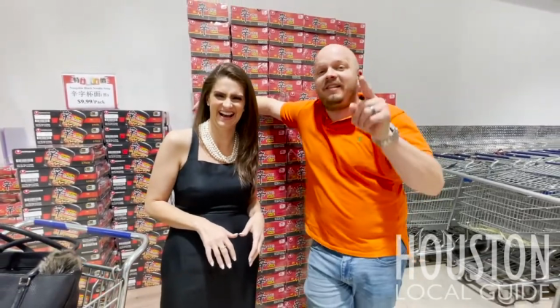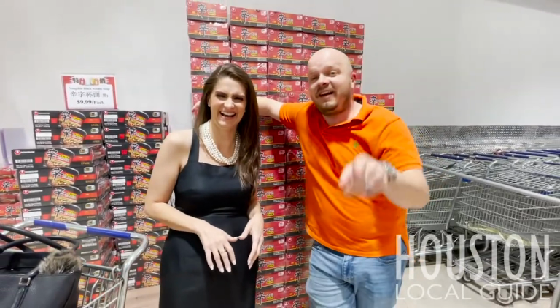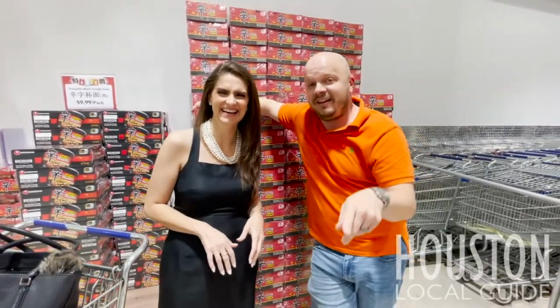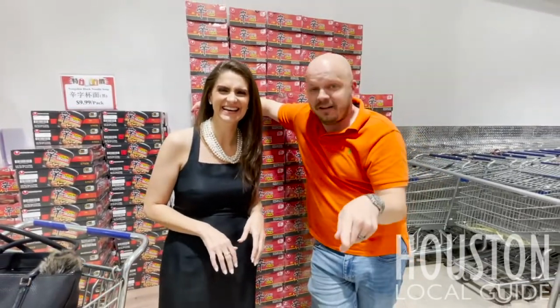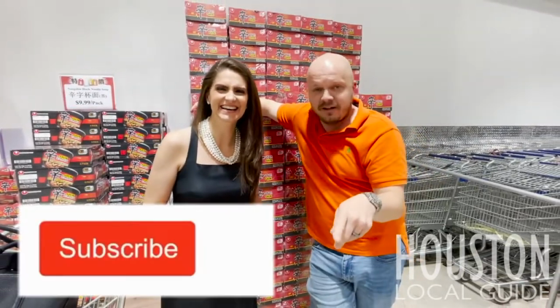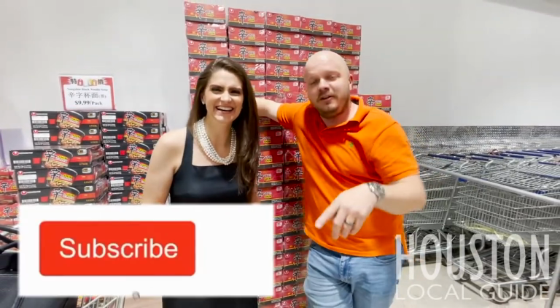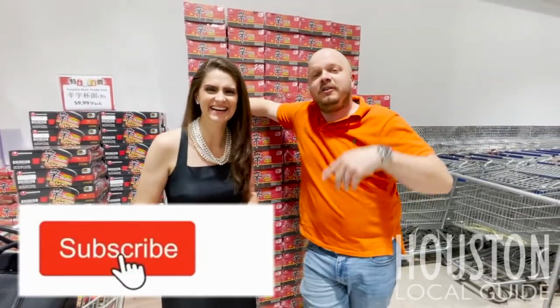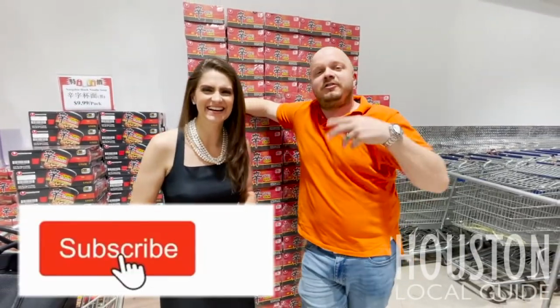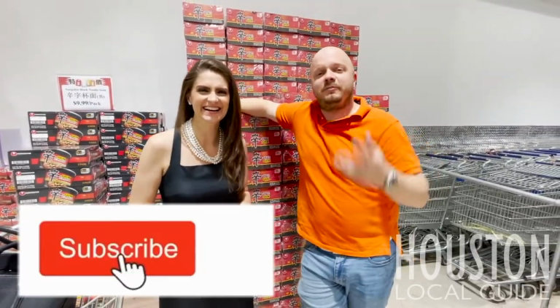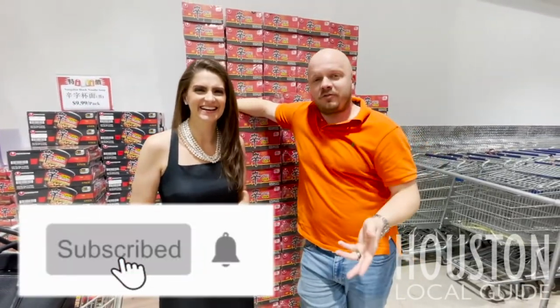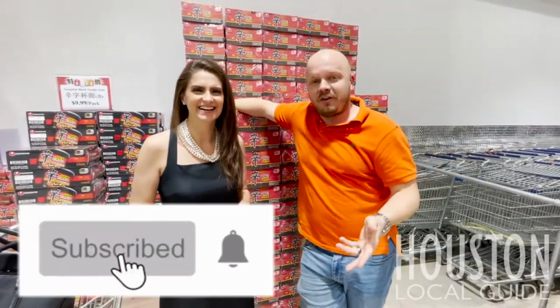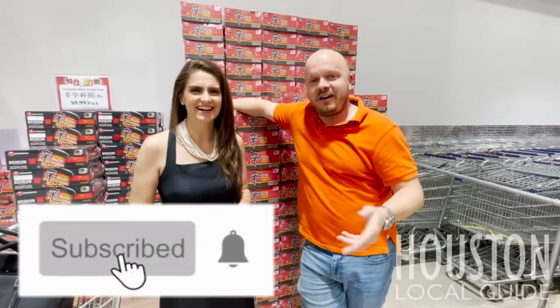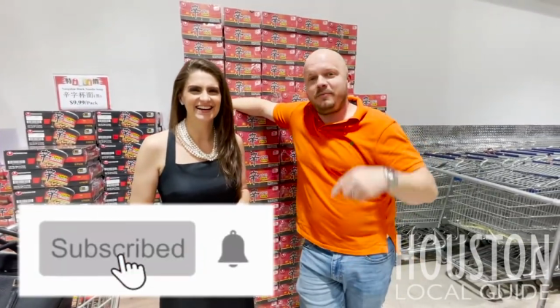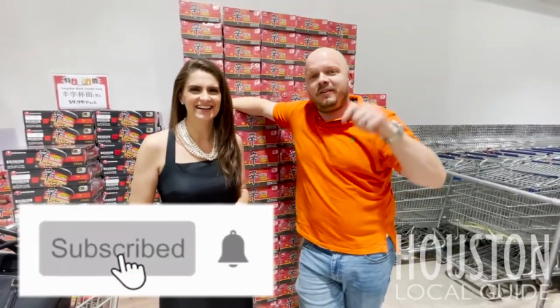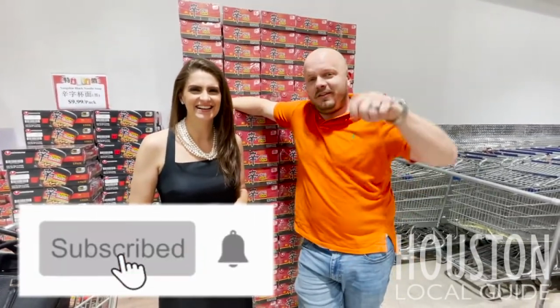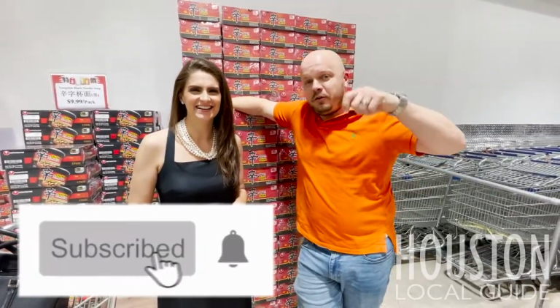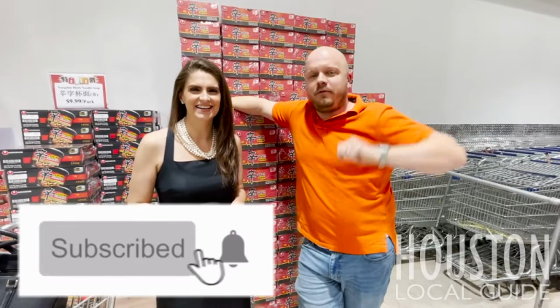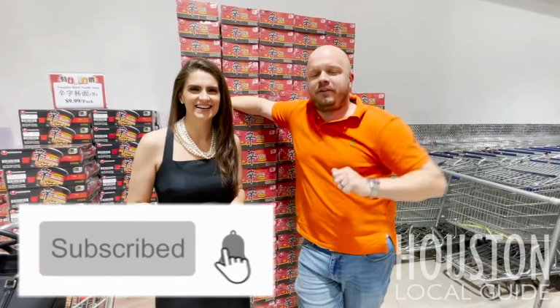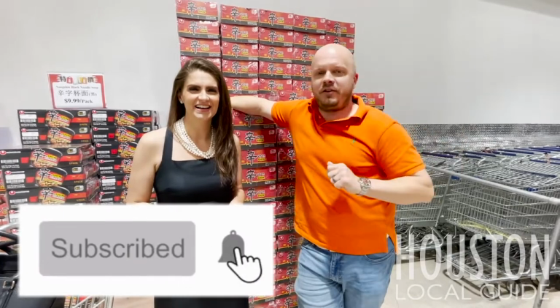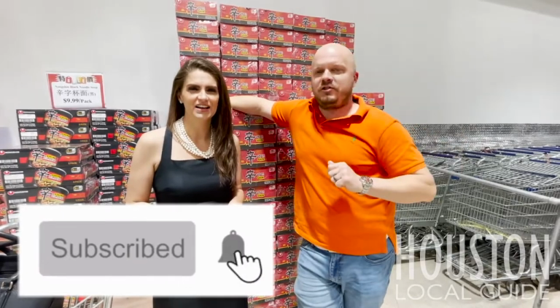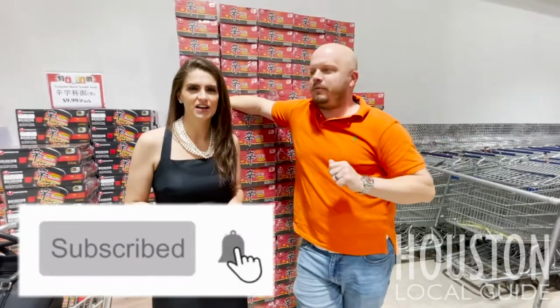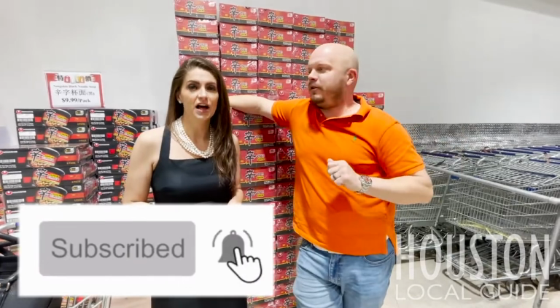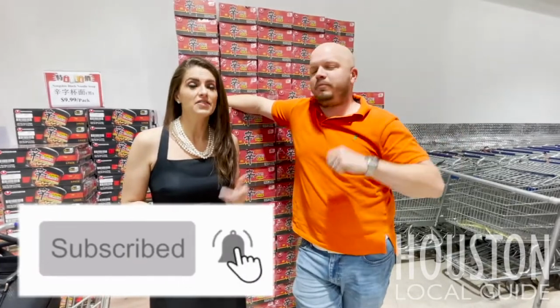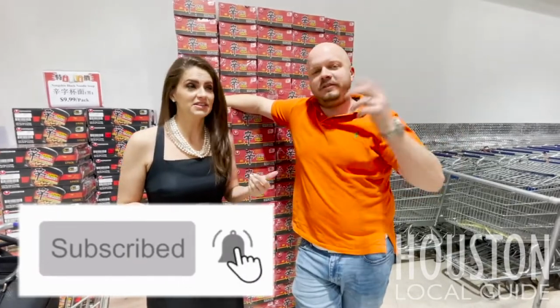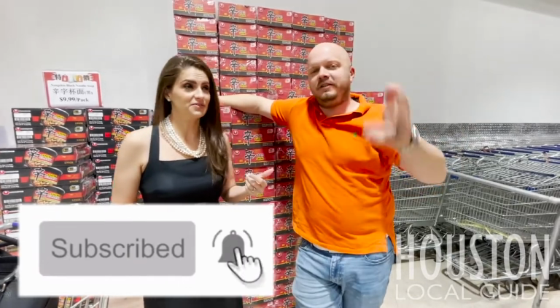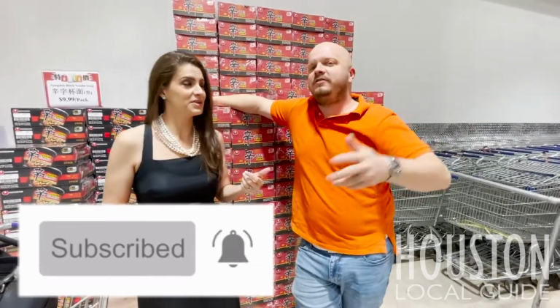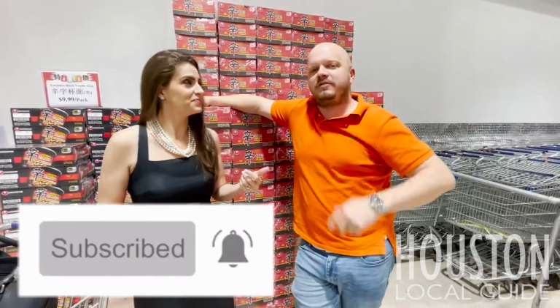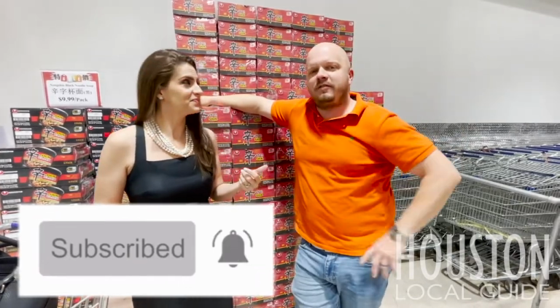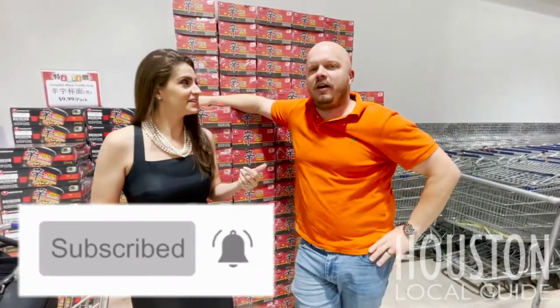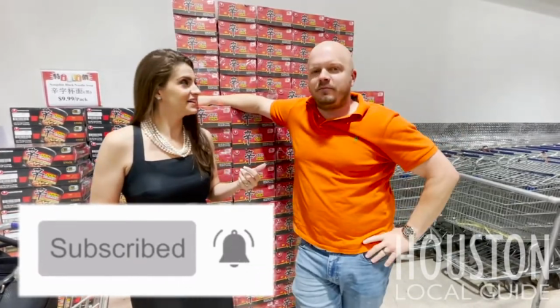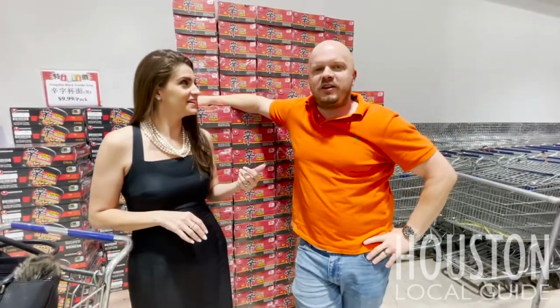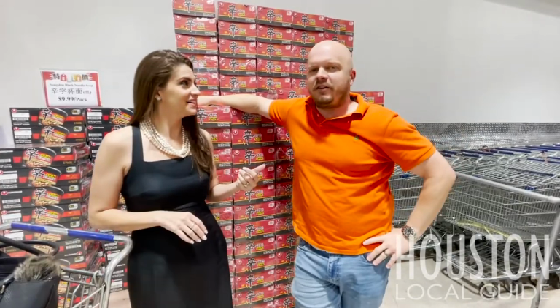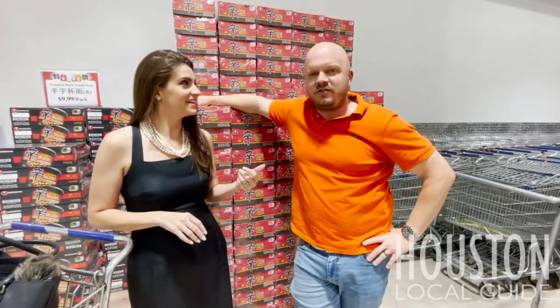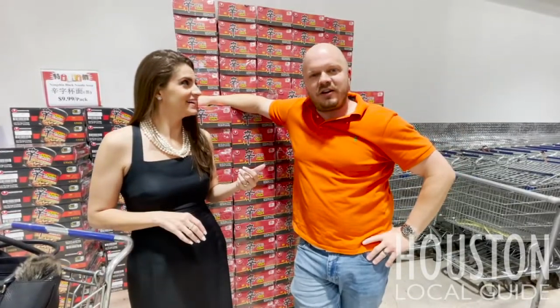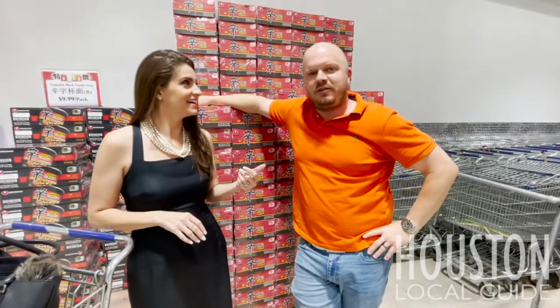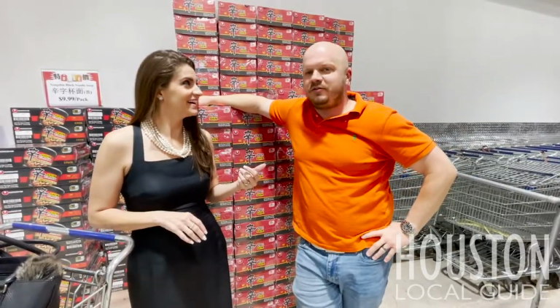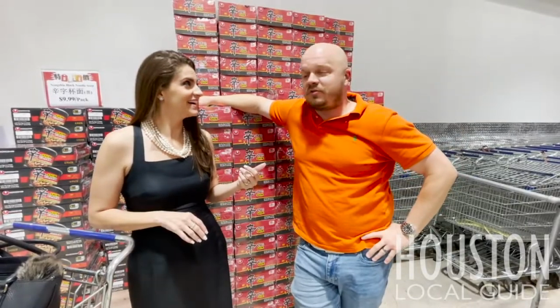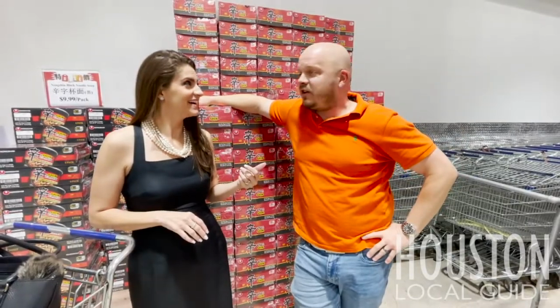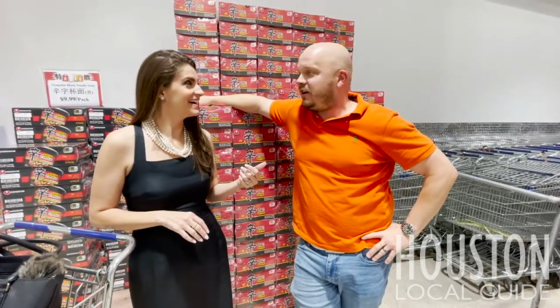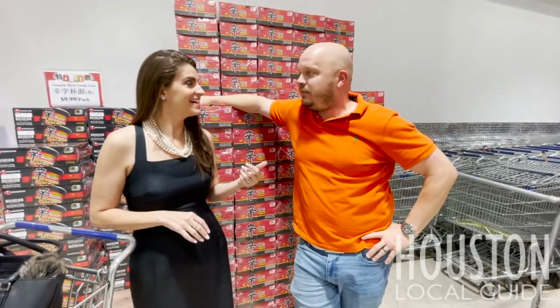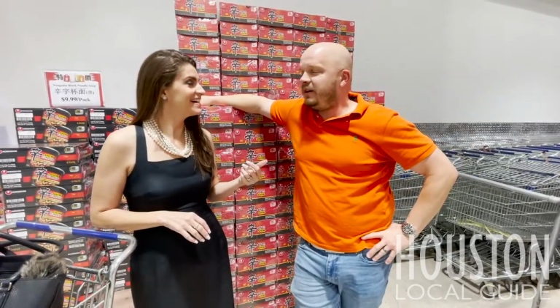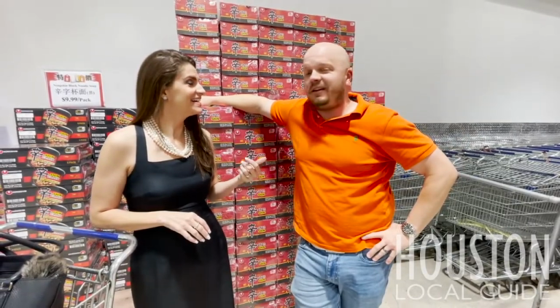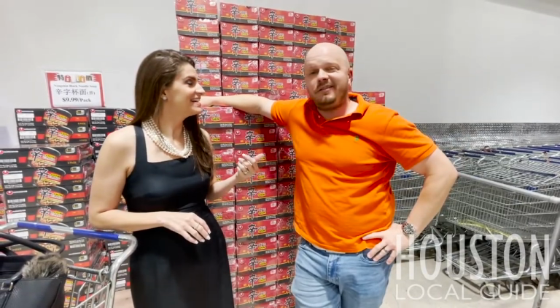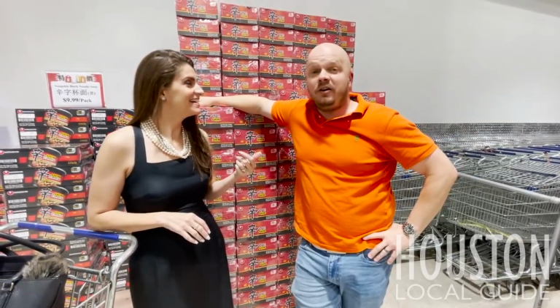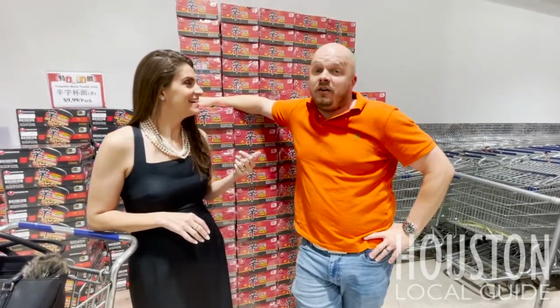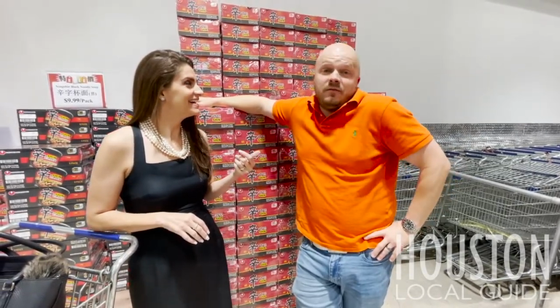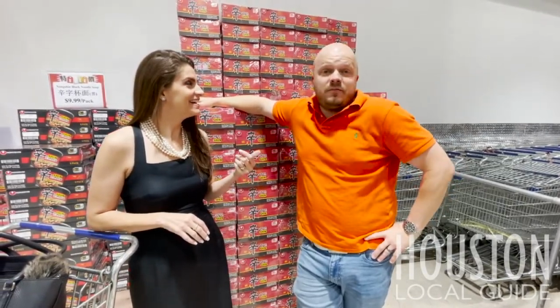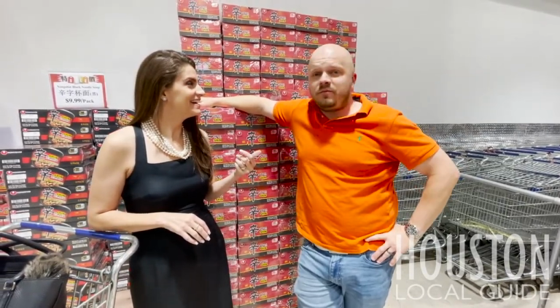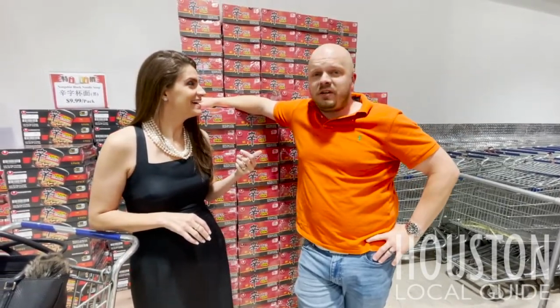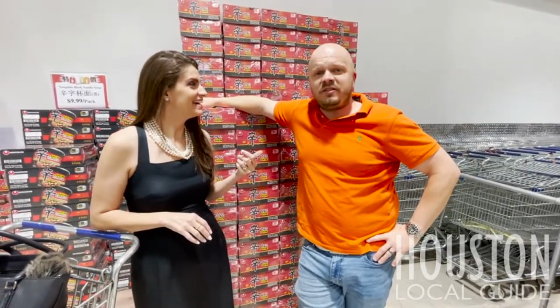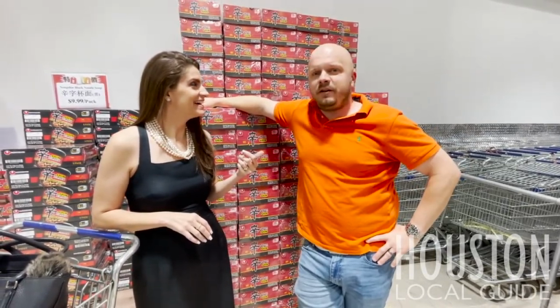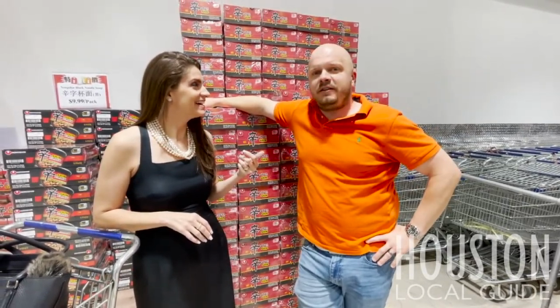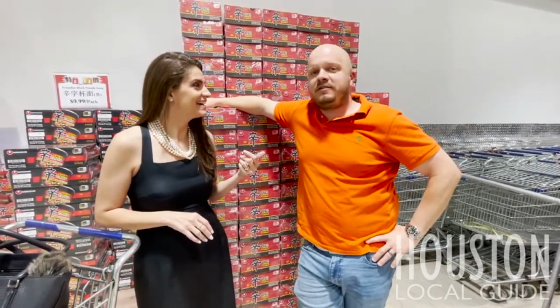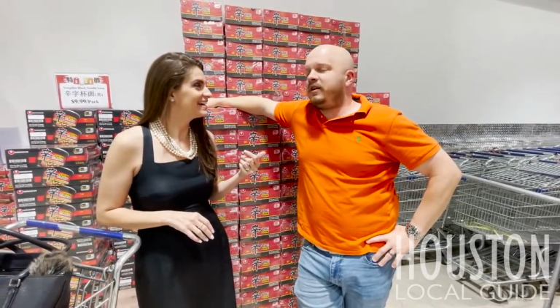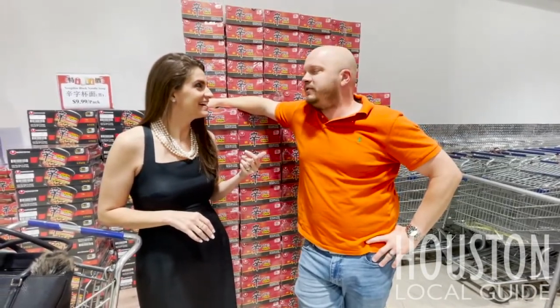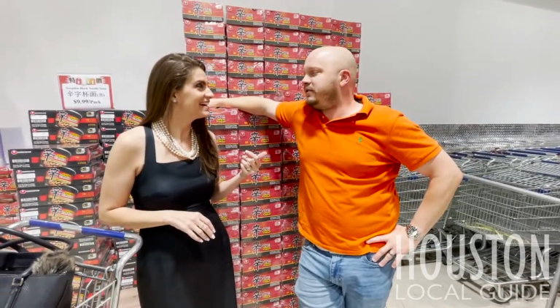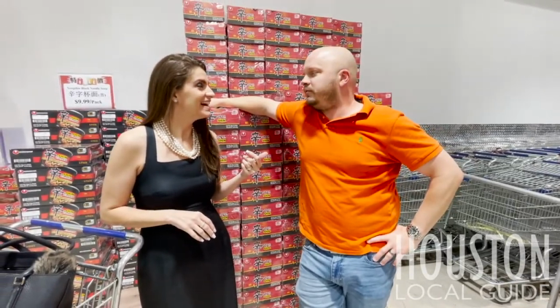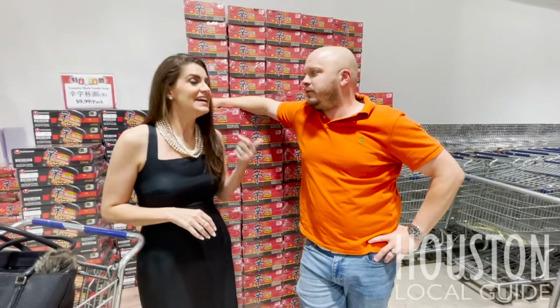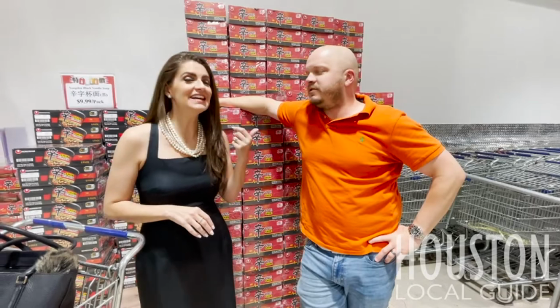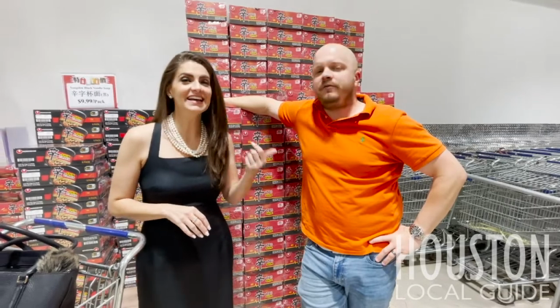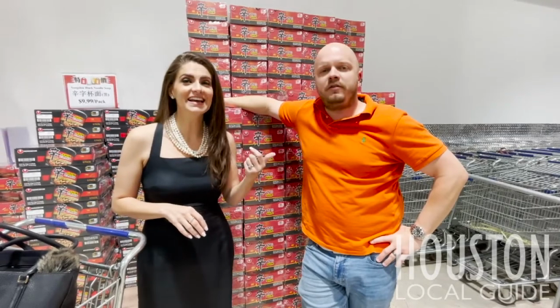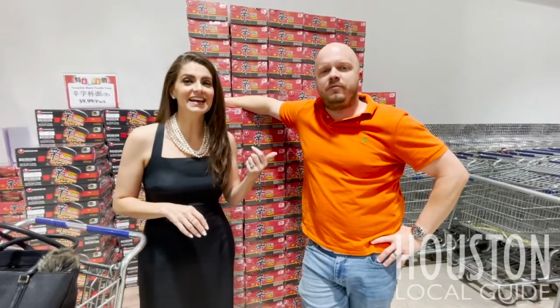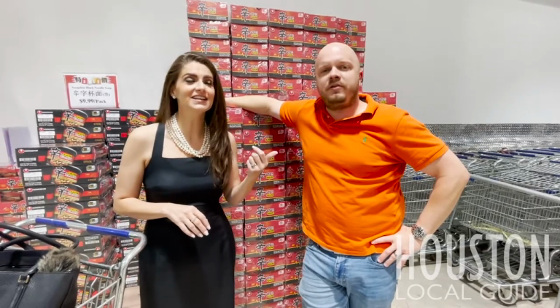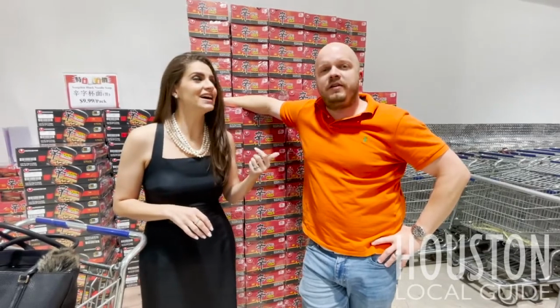Like, subscribe, and the notification bell. Please check out the channel, subscribe, and give us some ideas for content. We always love hearing from you guys.